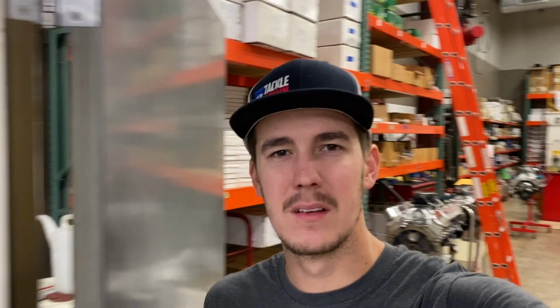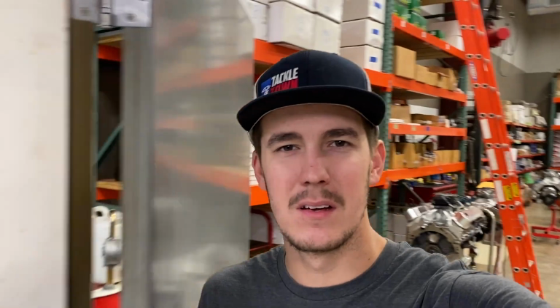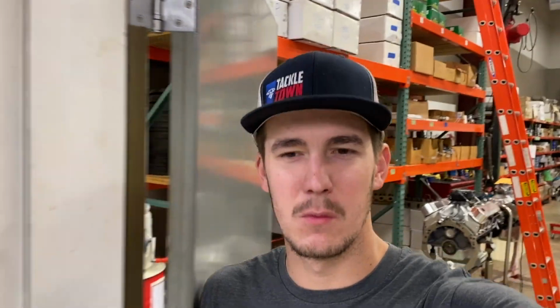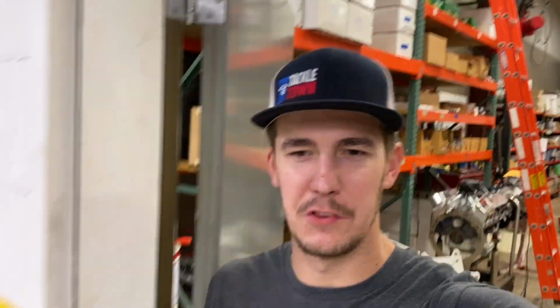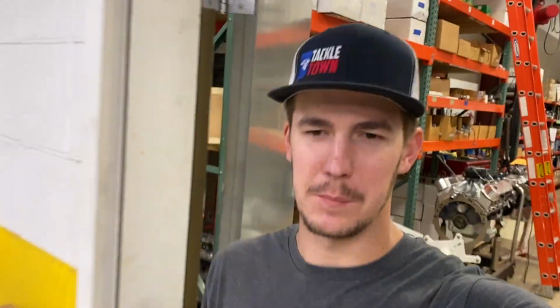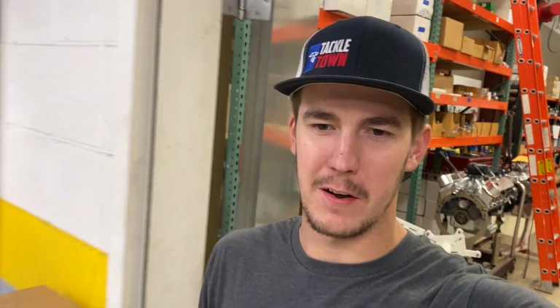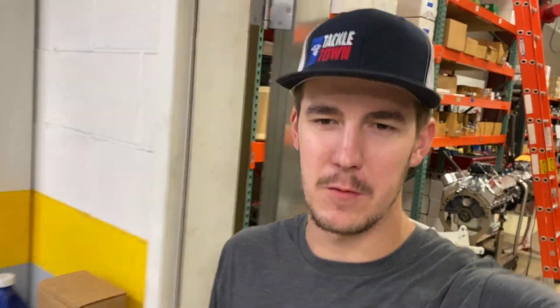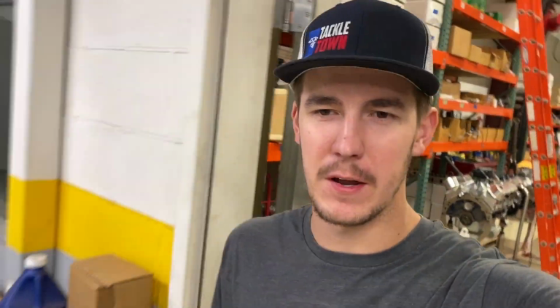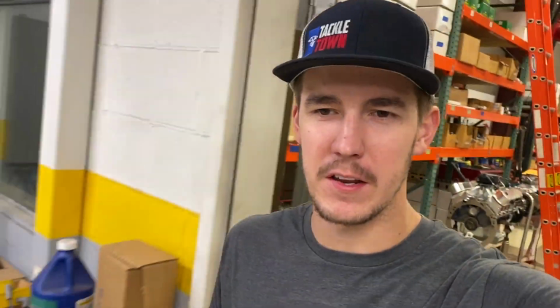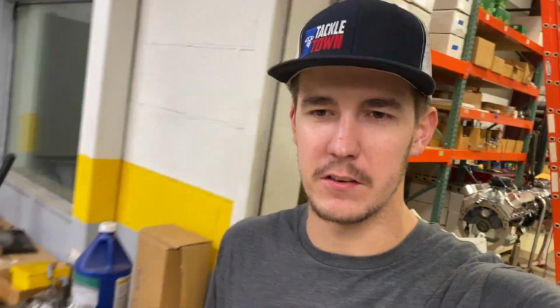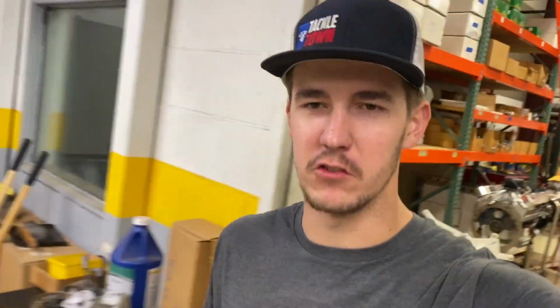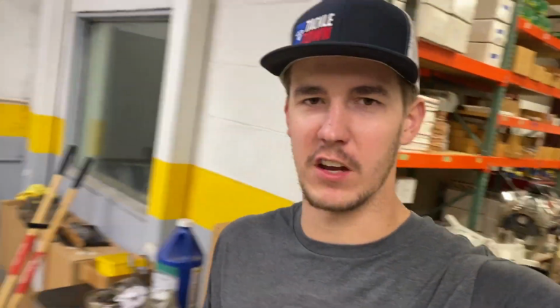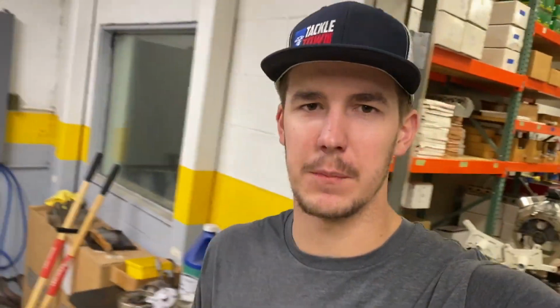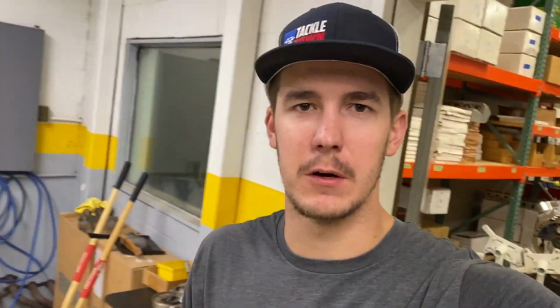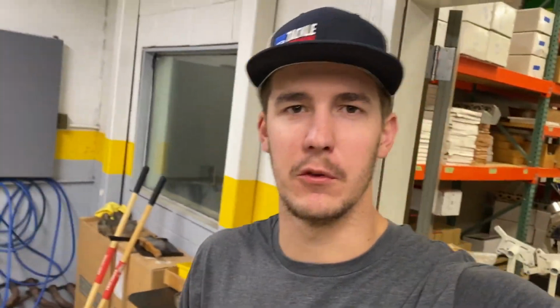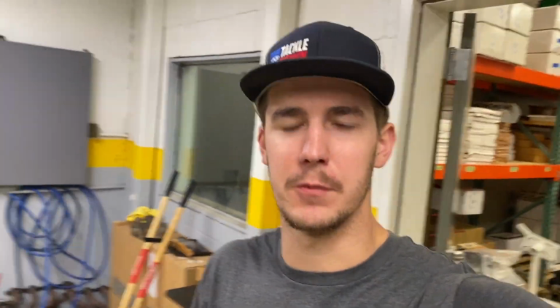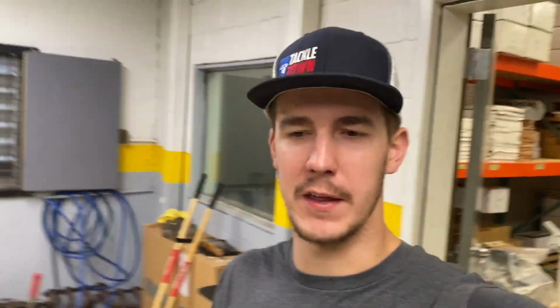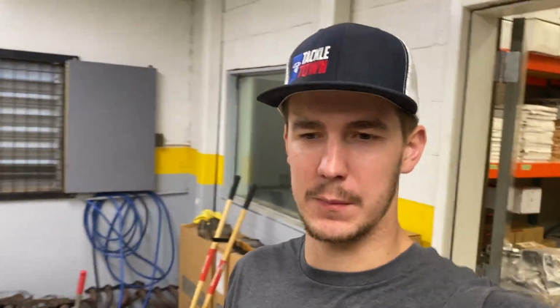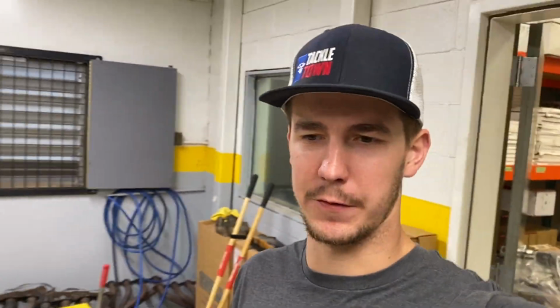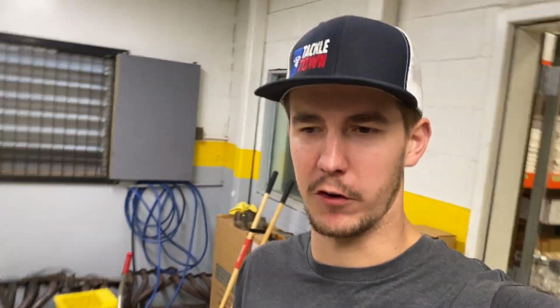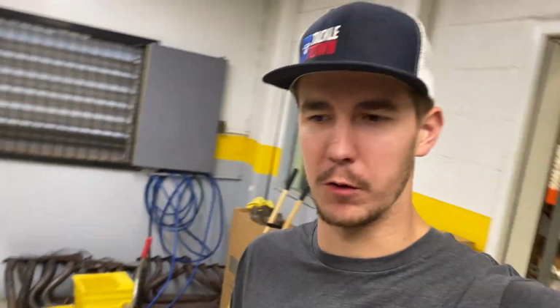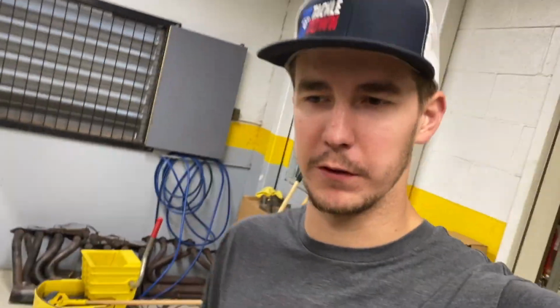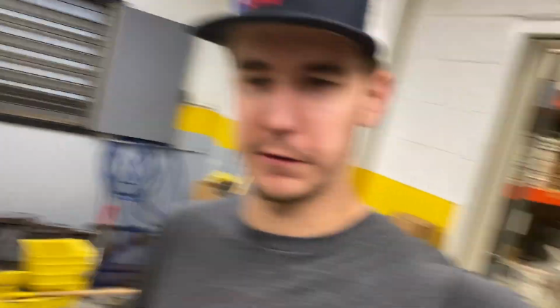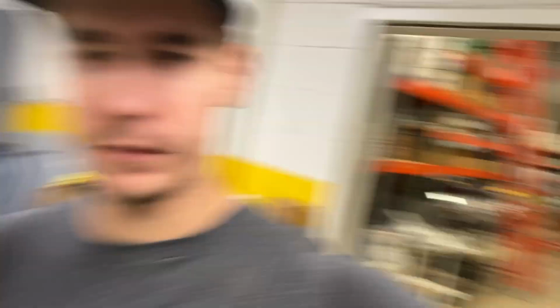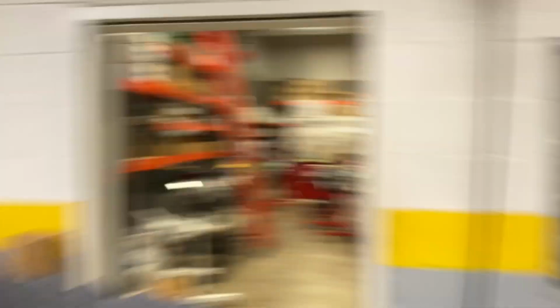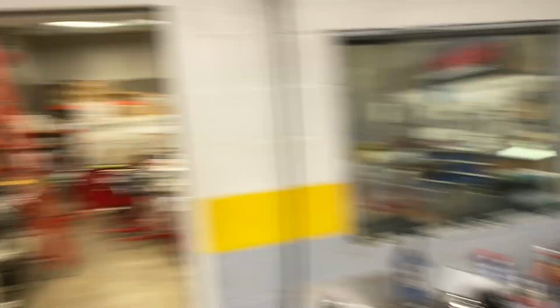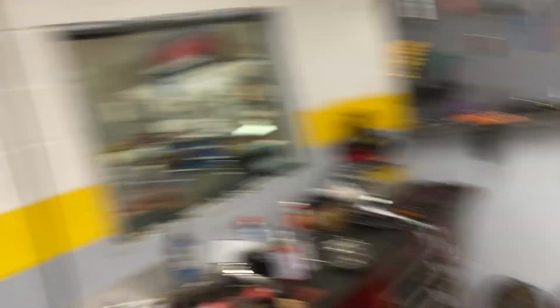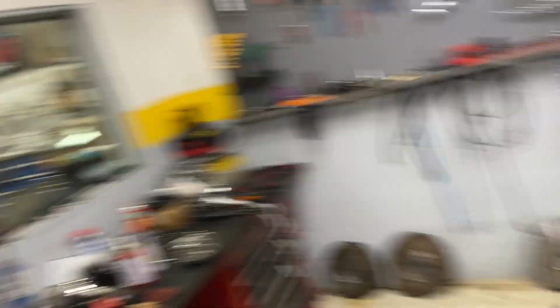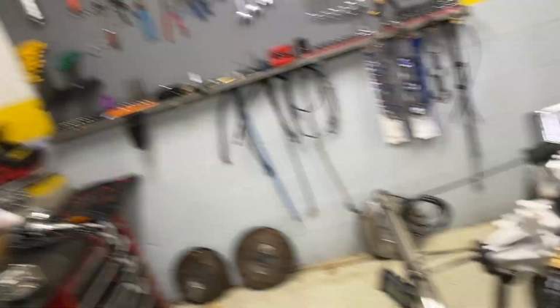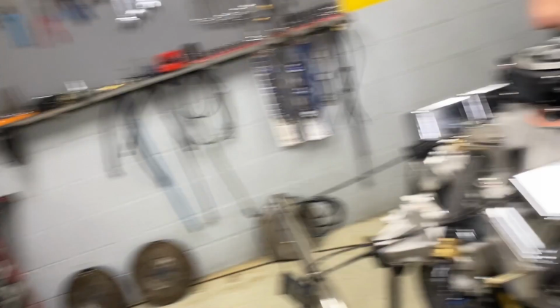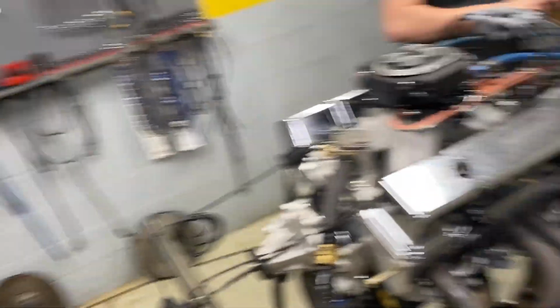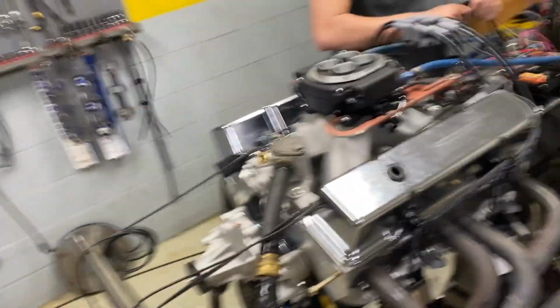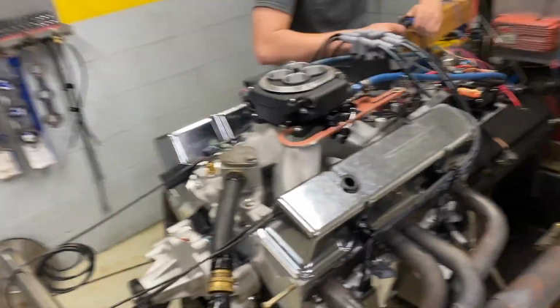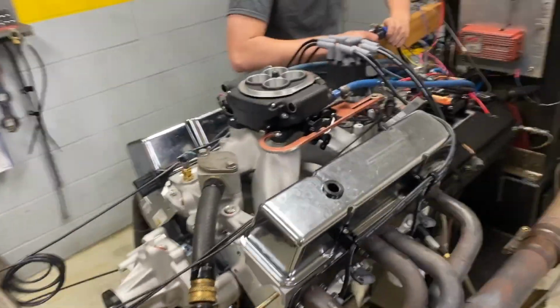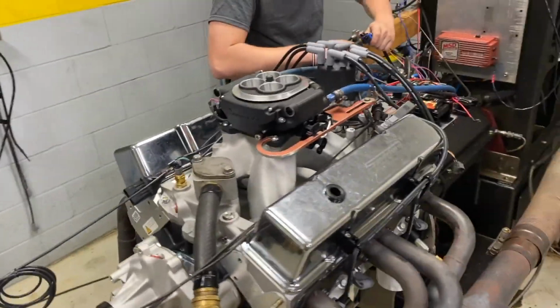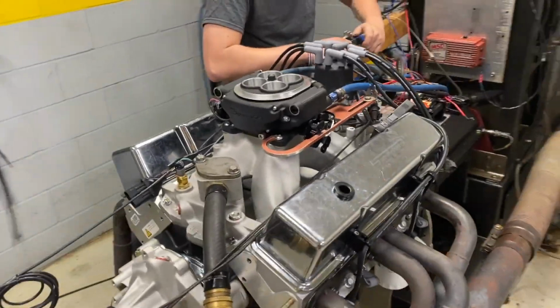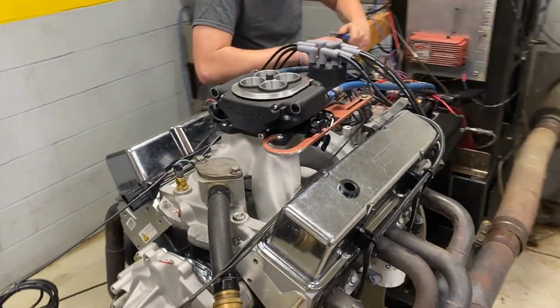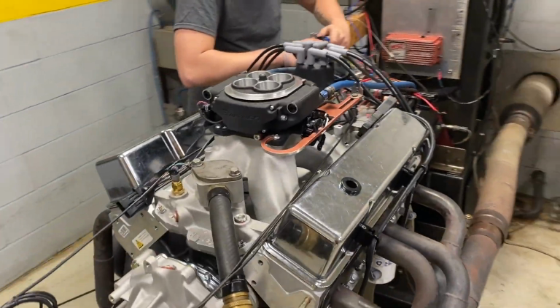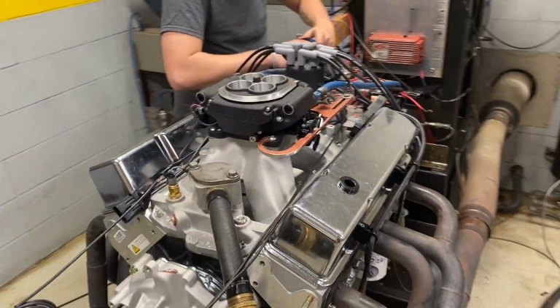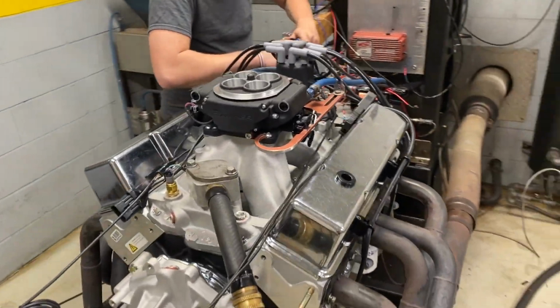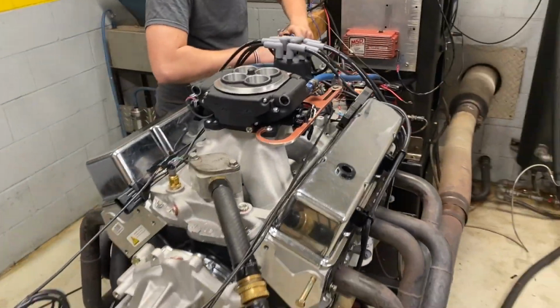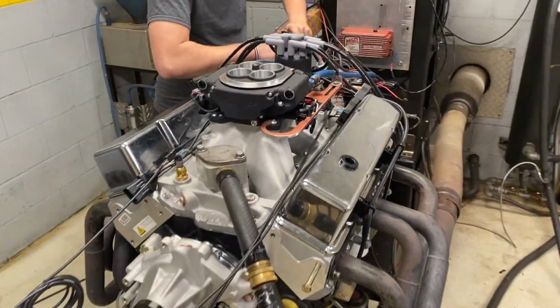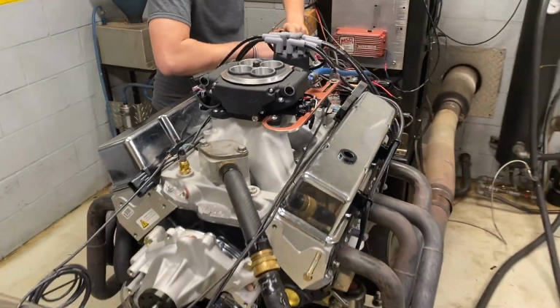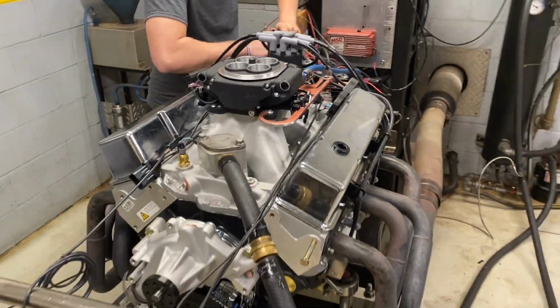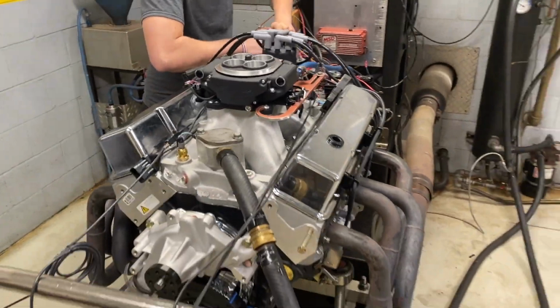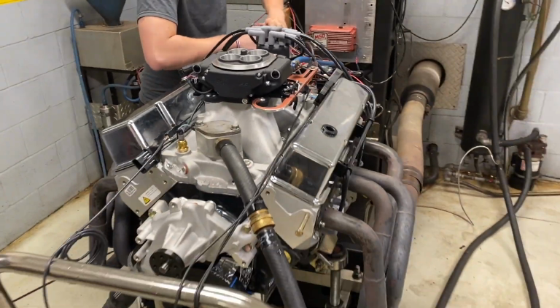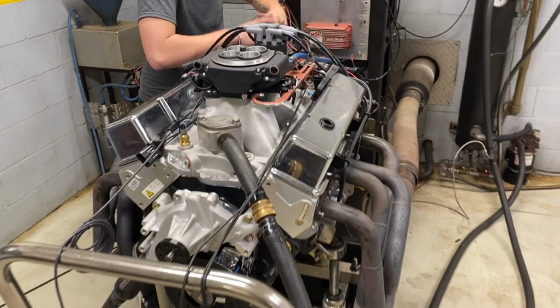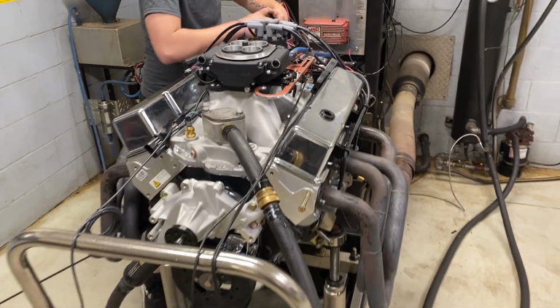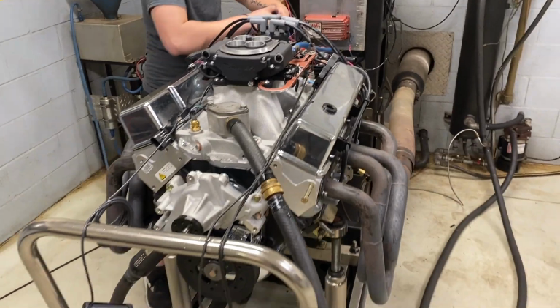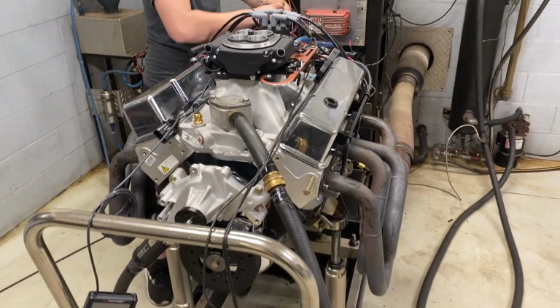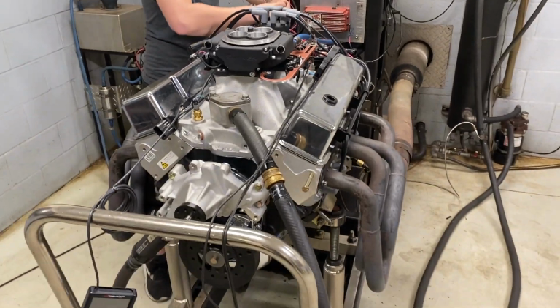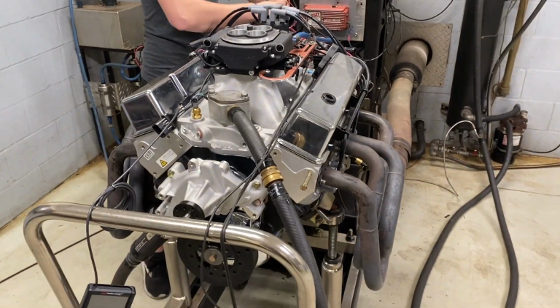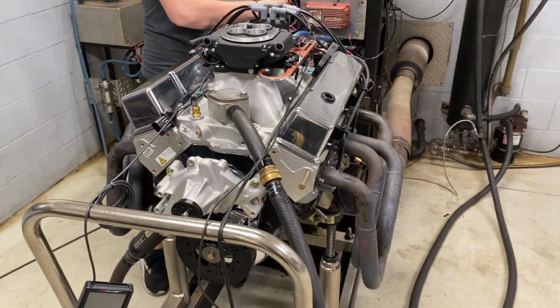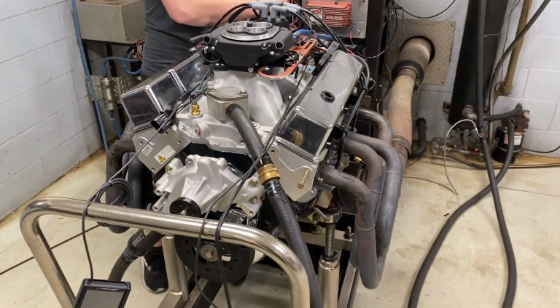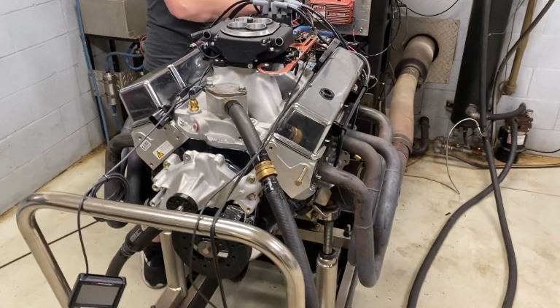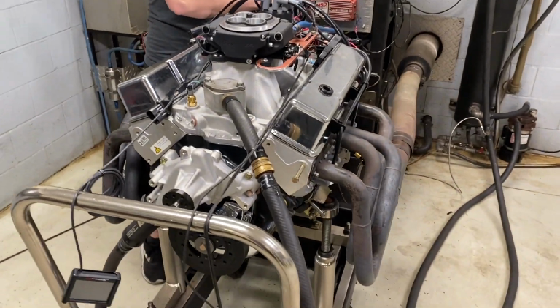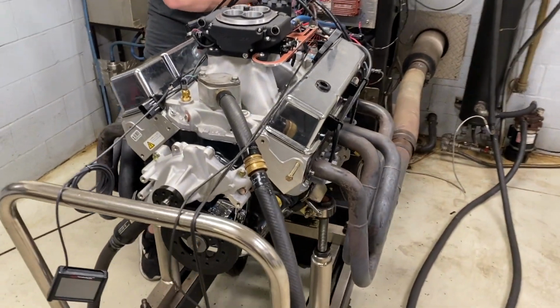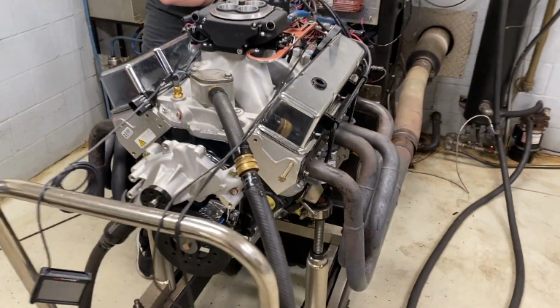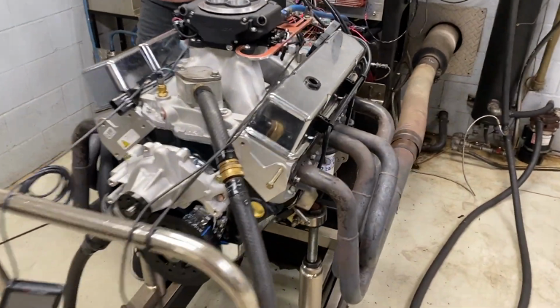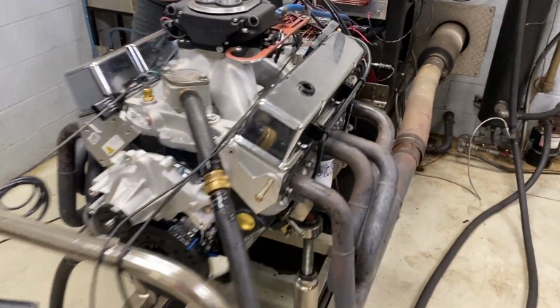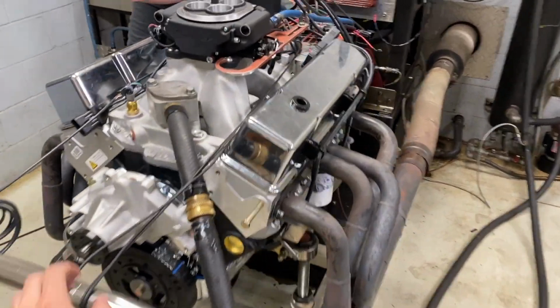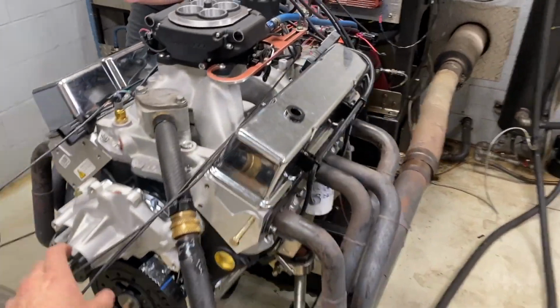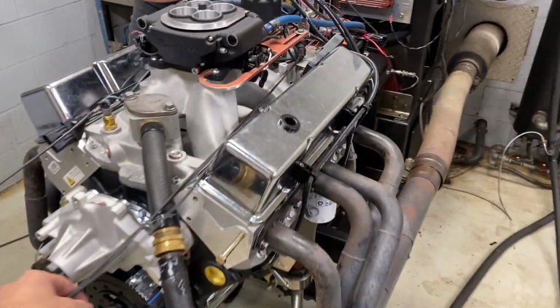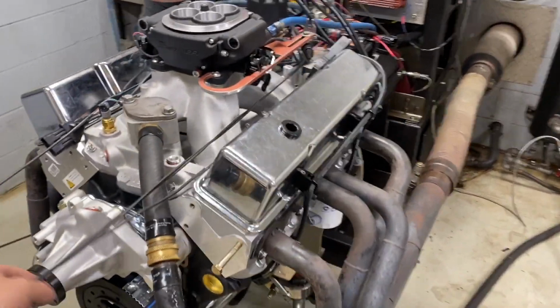What's up everybody? Jacob here with Smedding Performance. Today we're working on Jason Mosner's 406 custom engine.